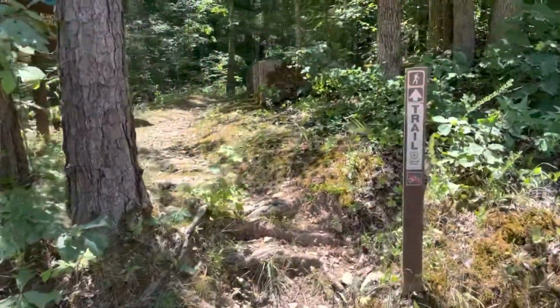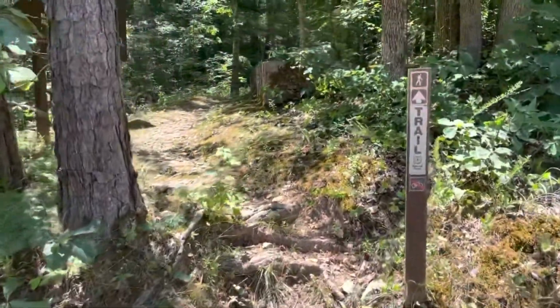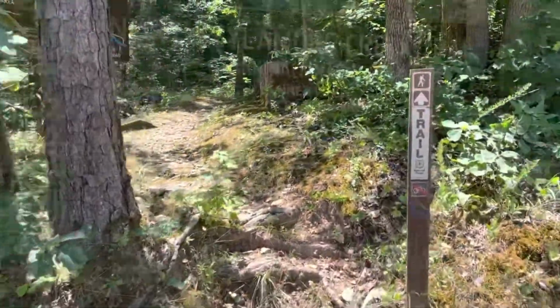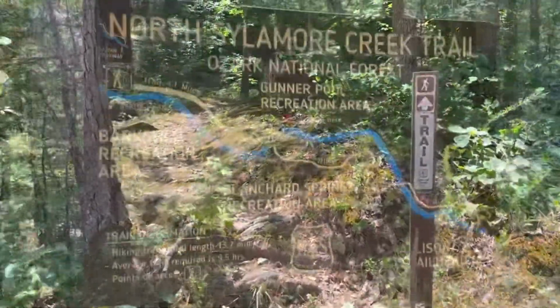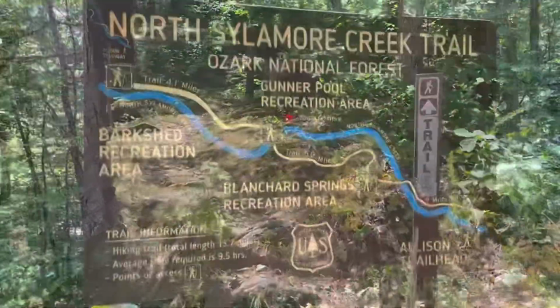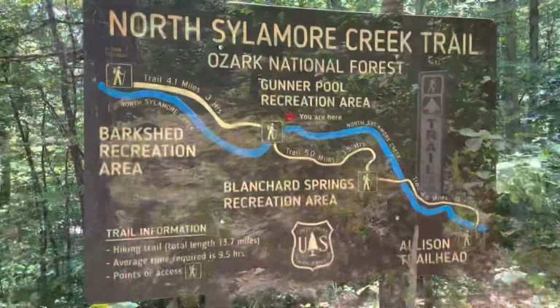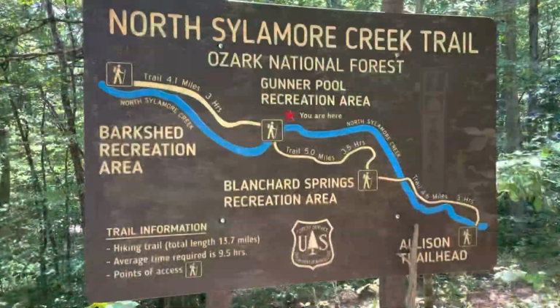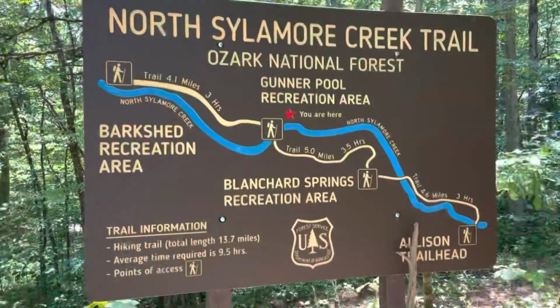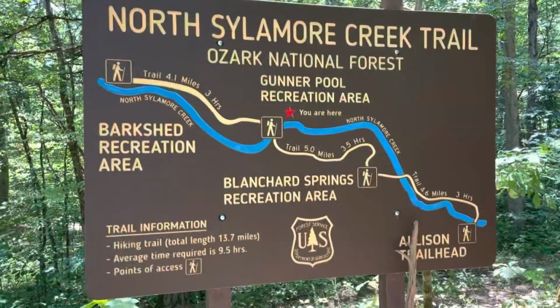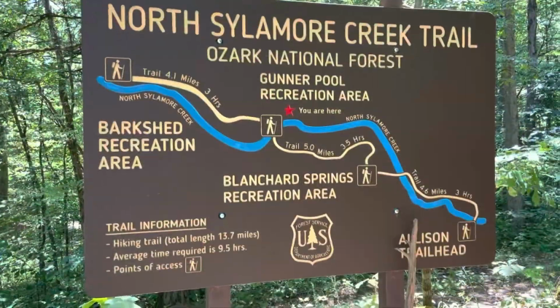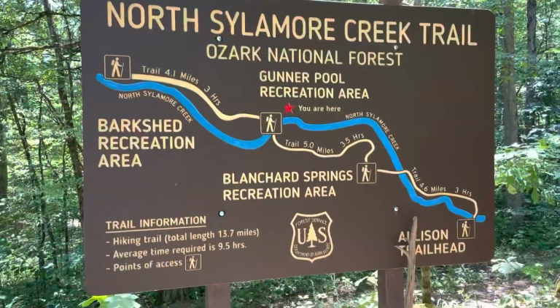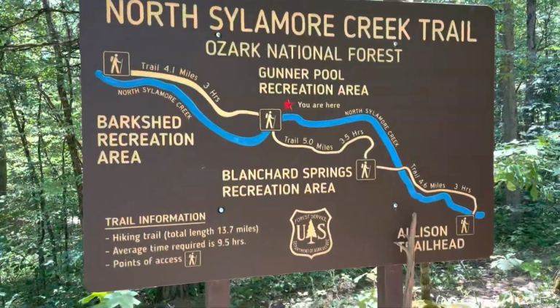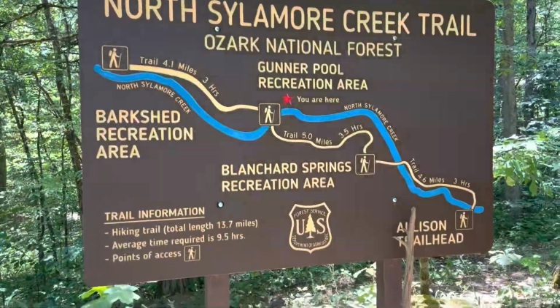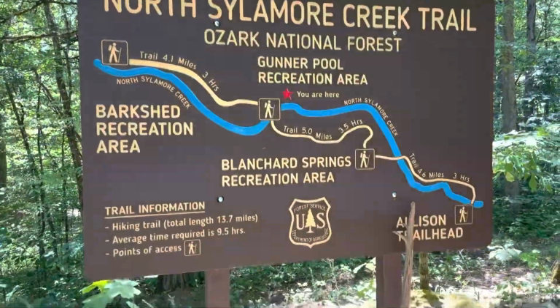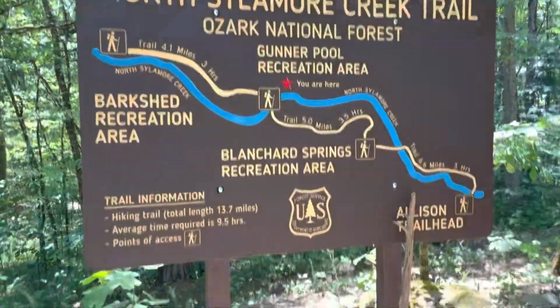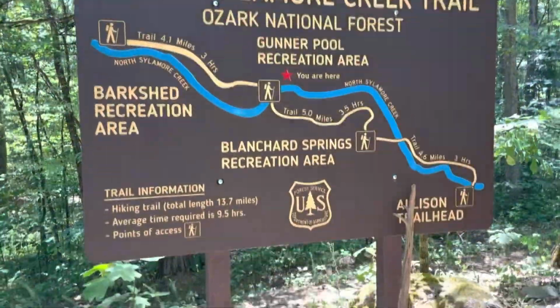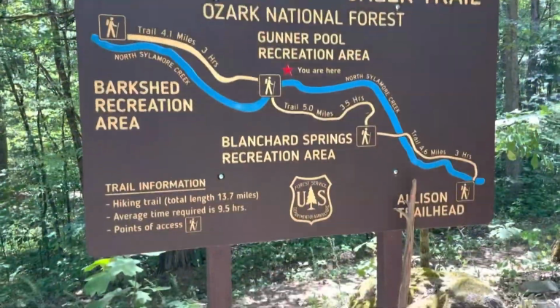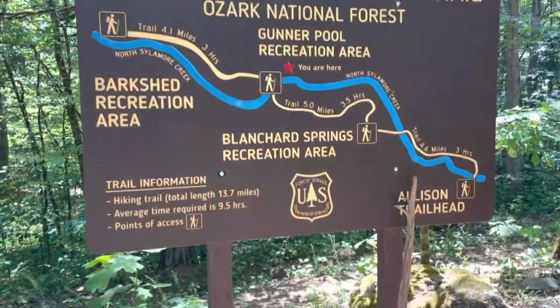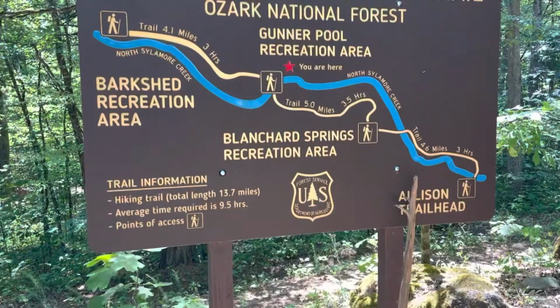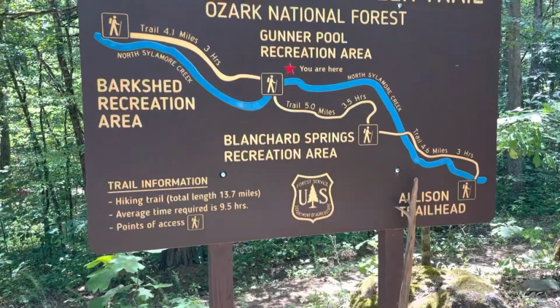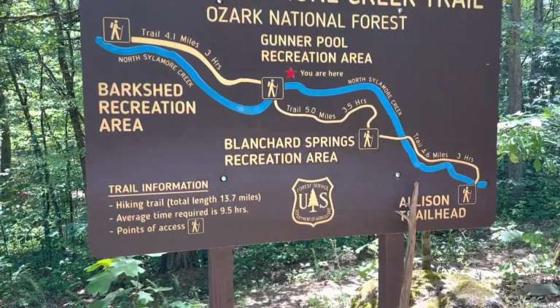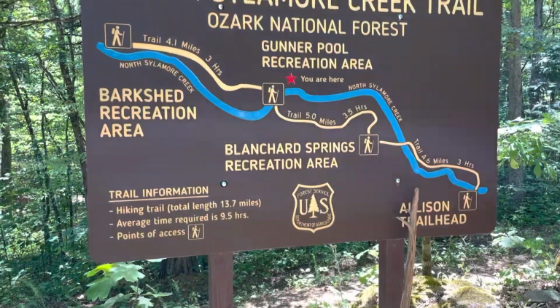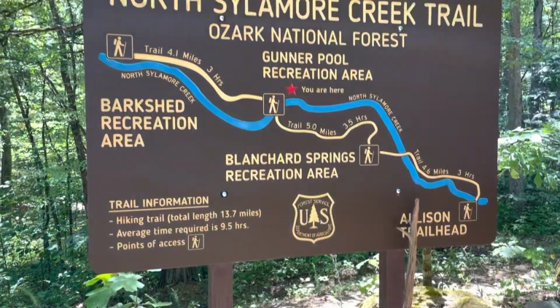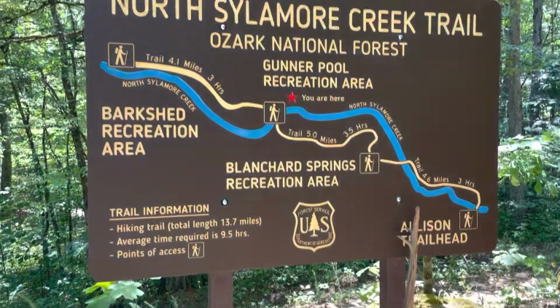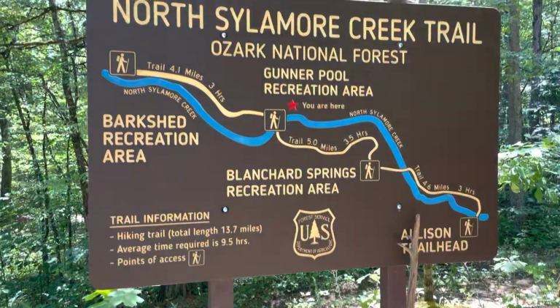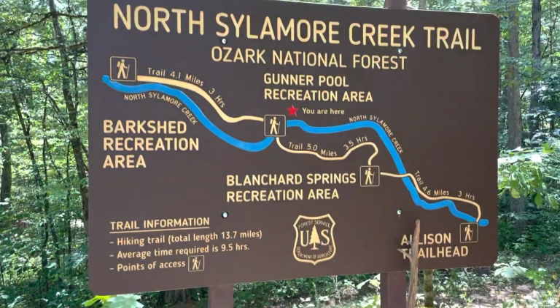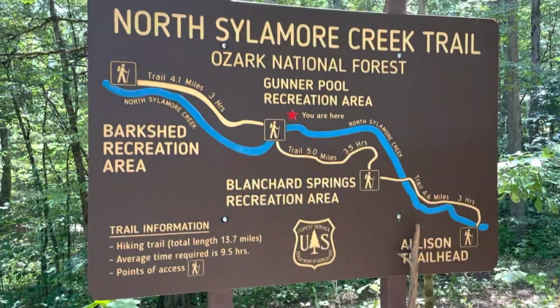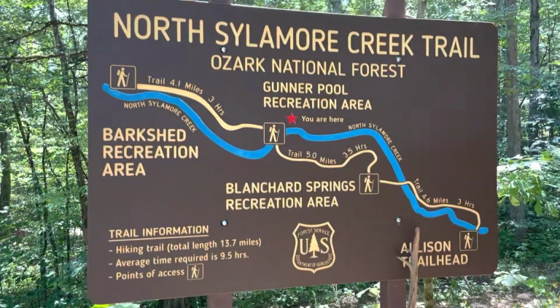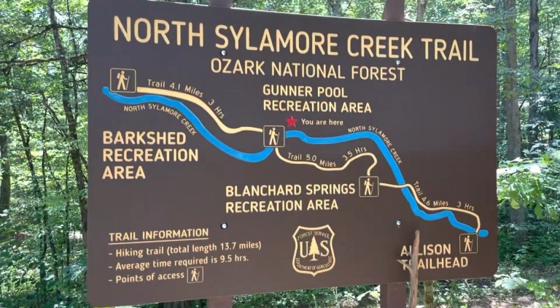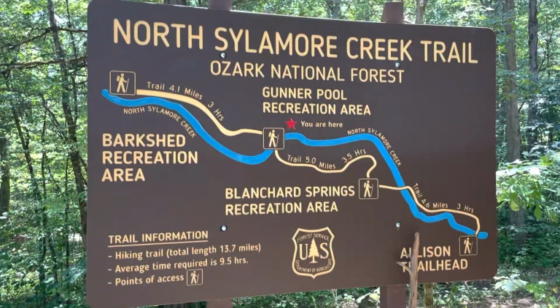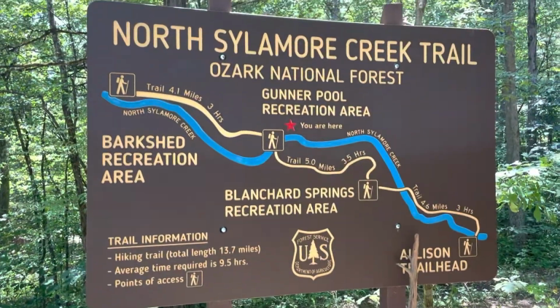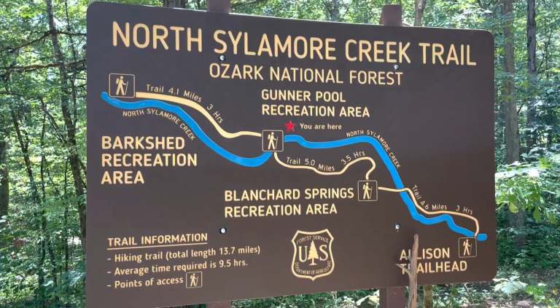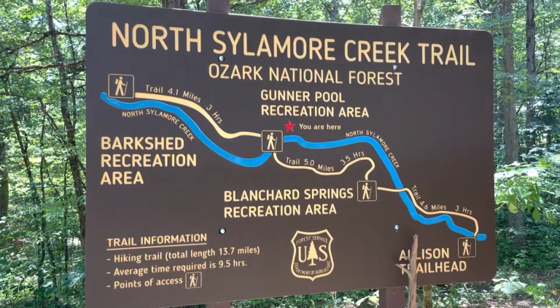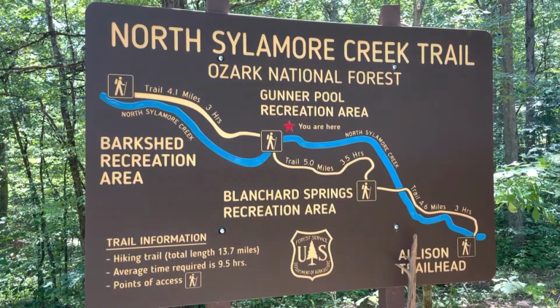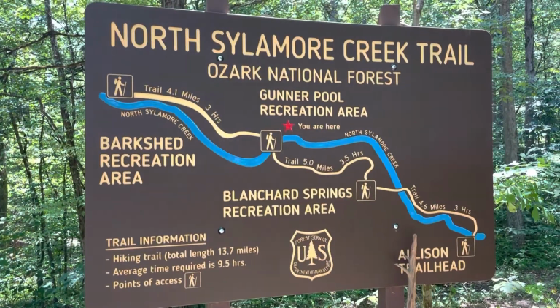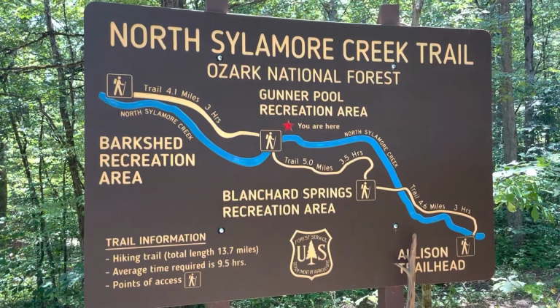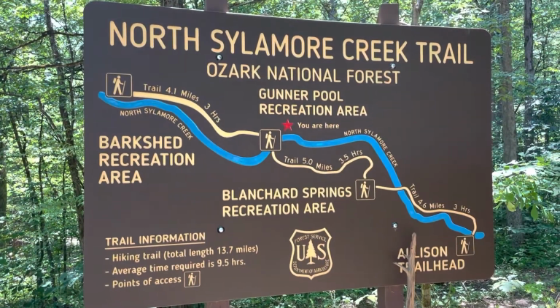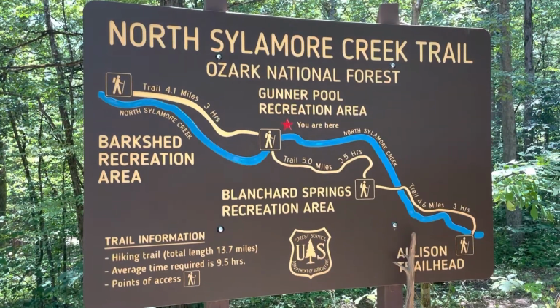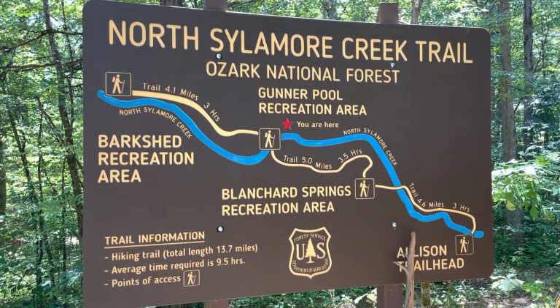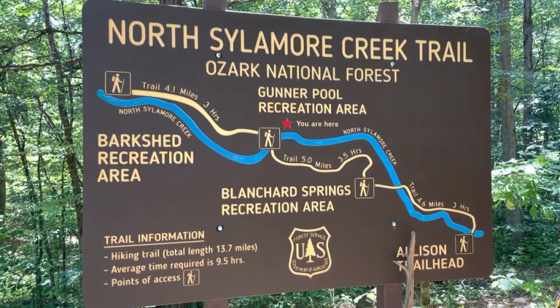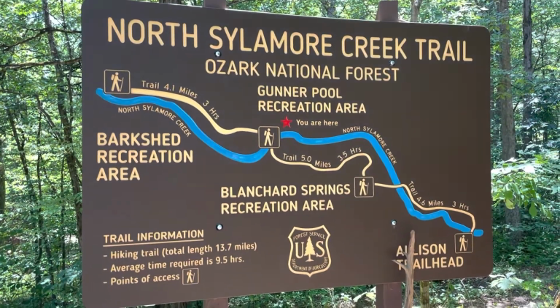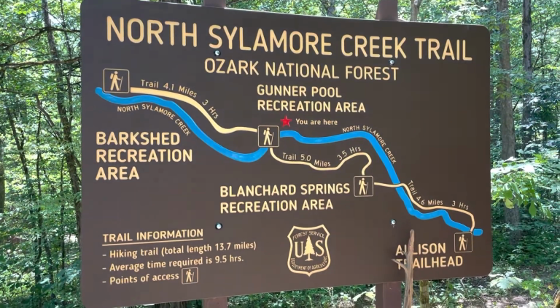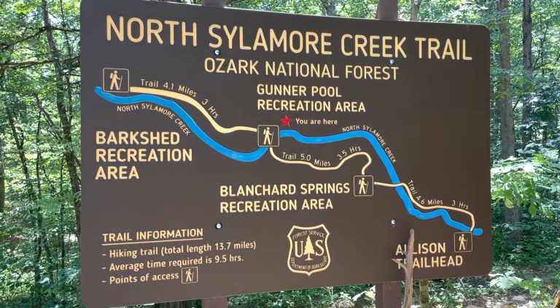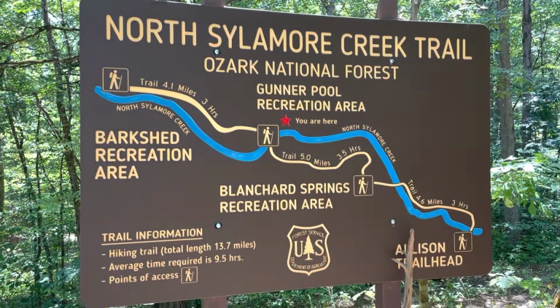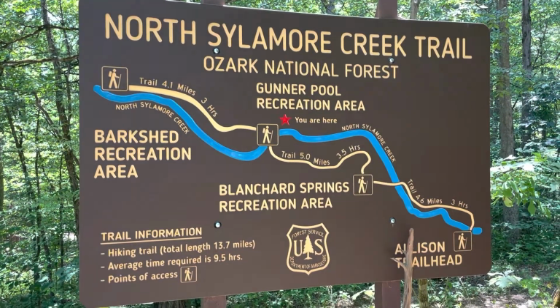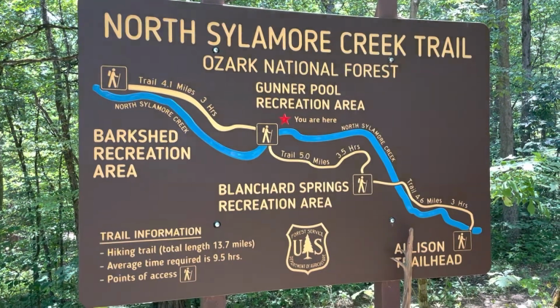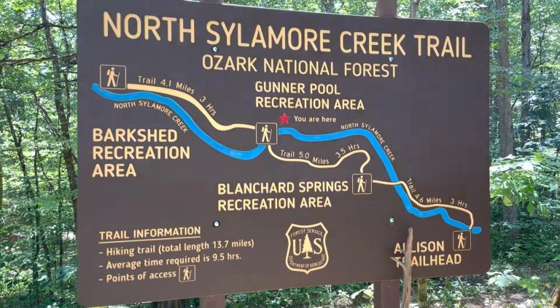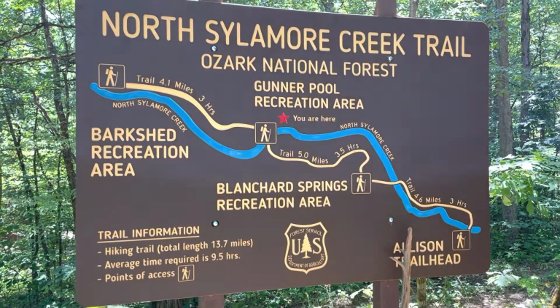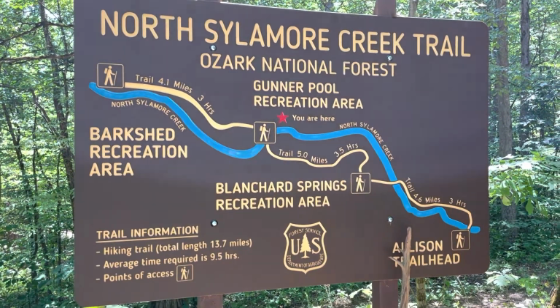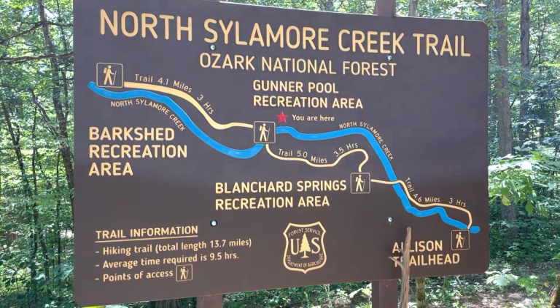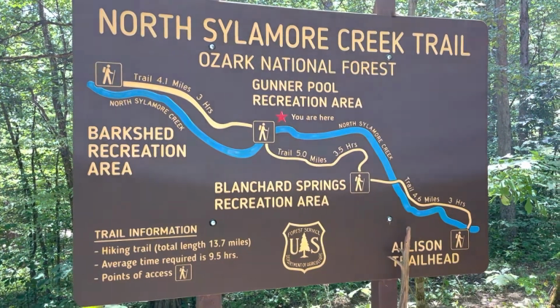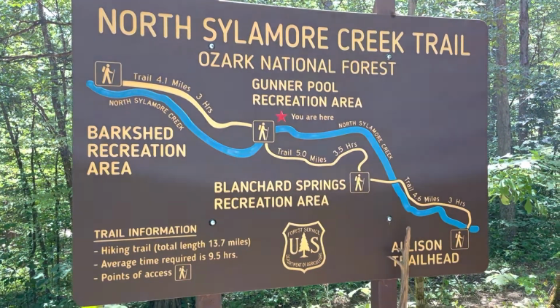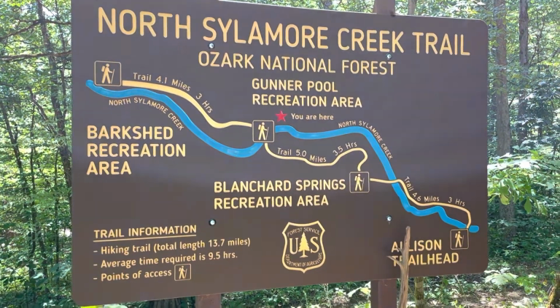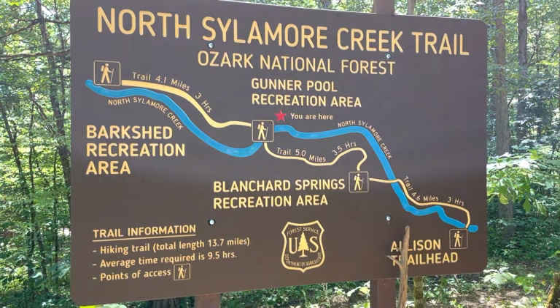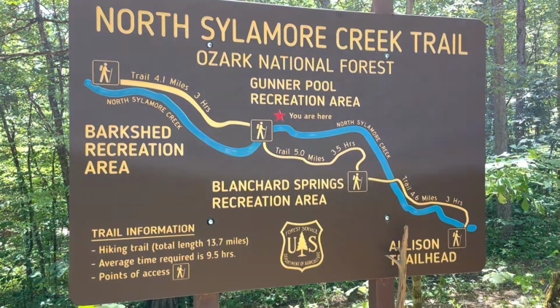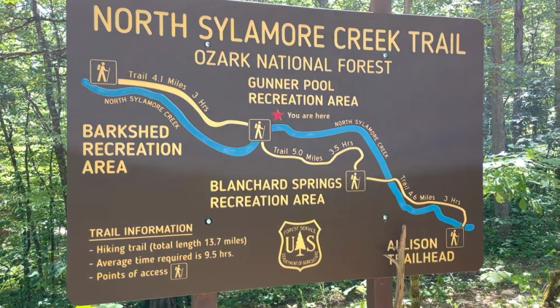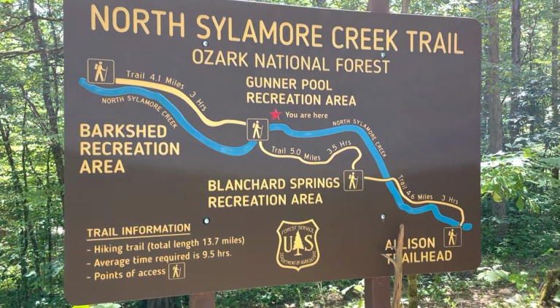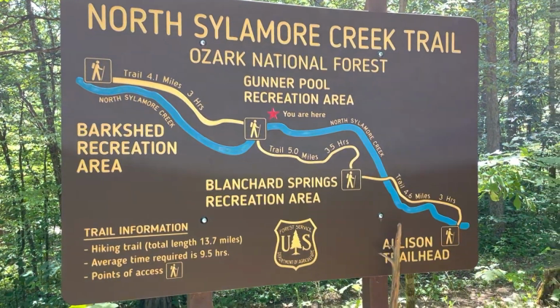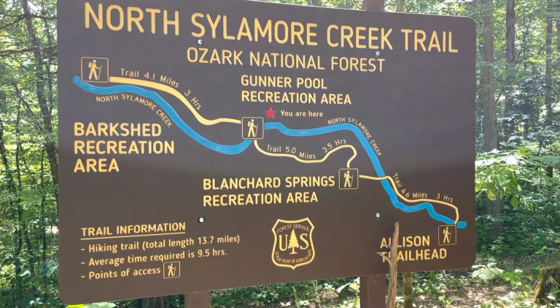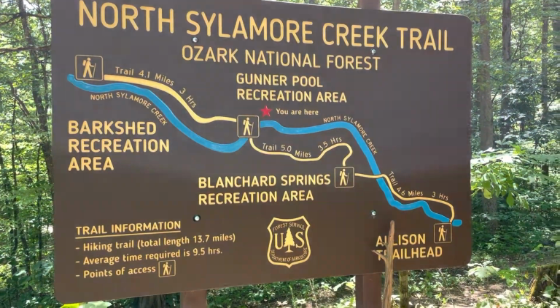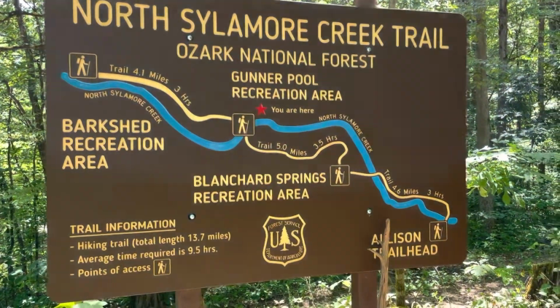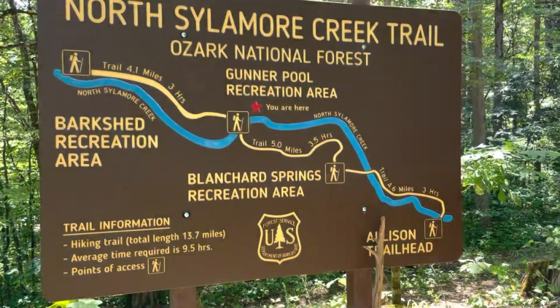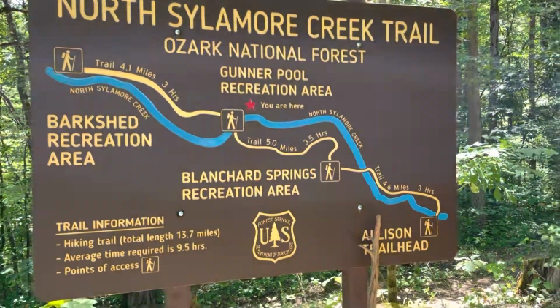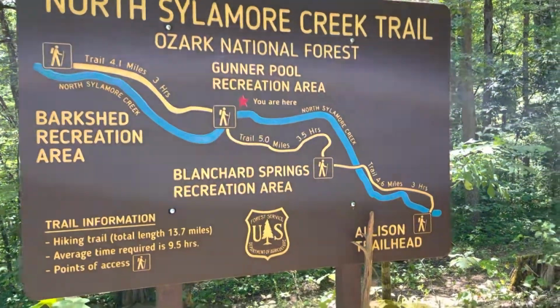It is really hot outside so I will not be hiking this whole trail, but I thought I'd go down here and check it out a little bit.